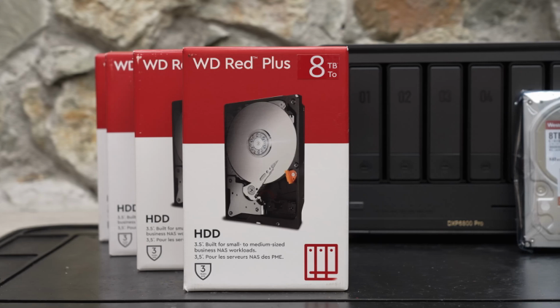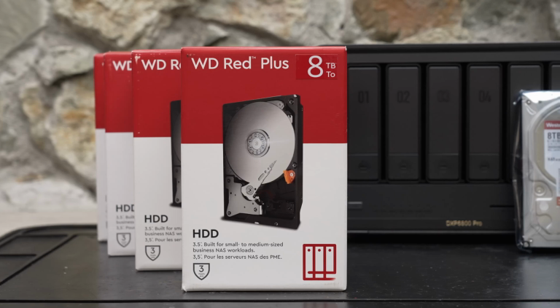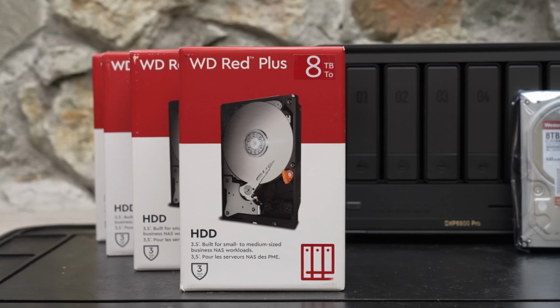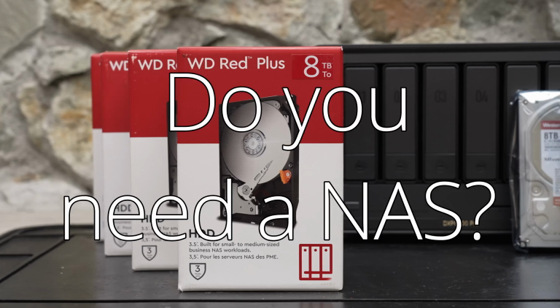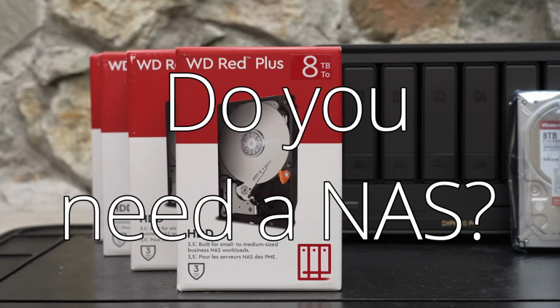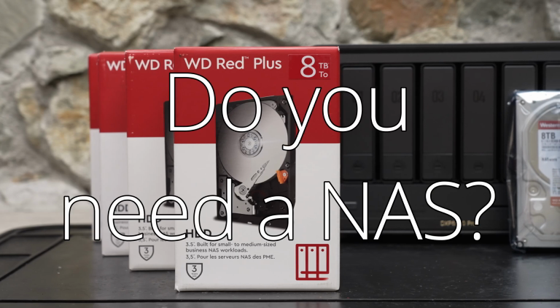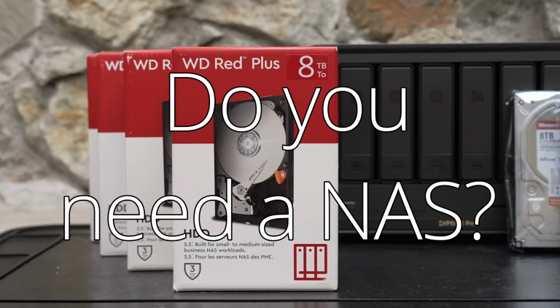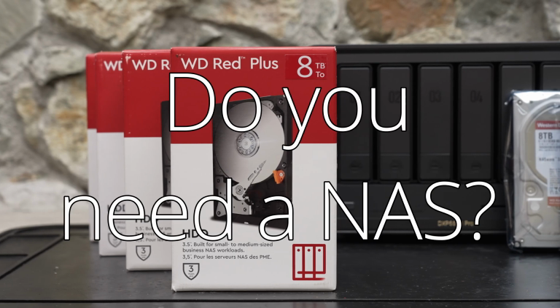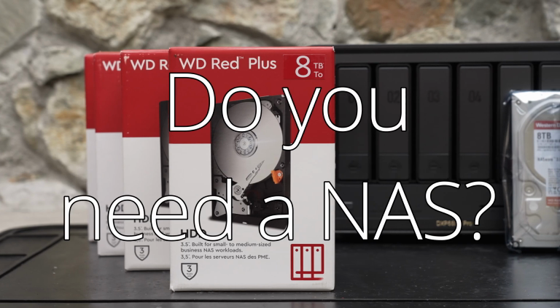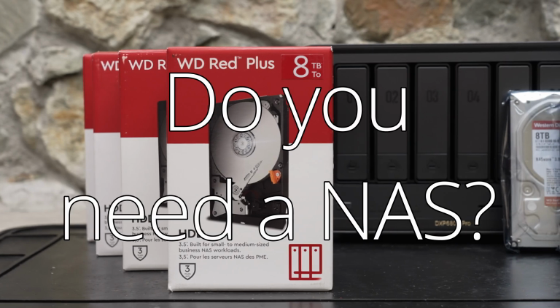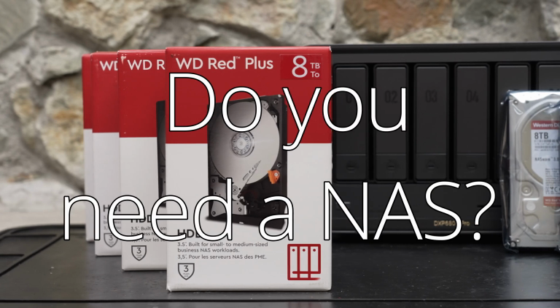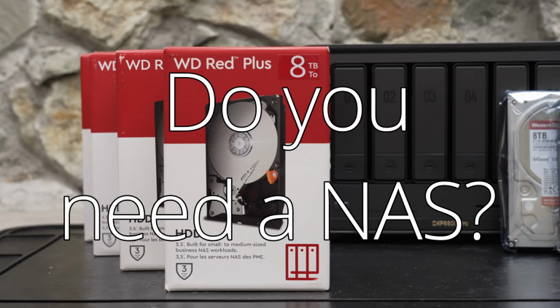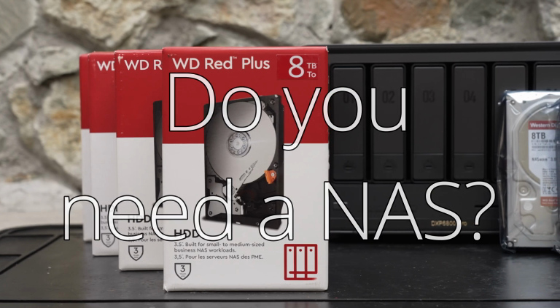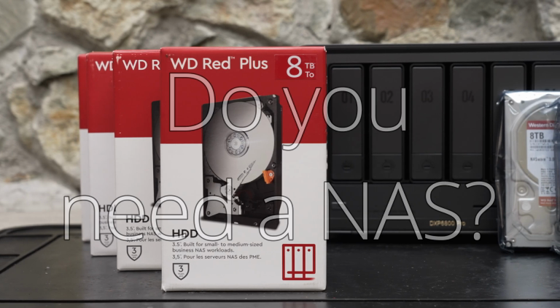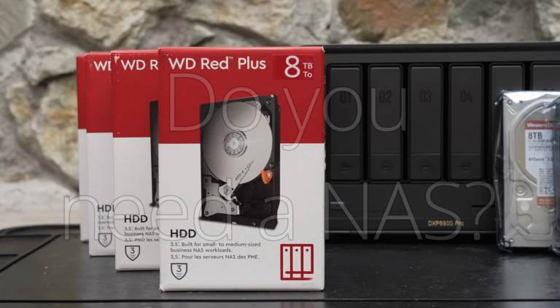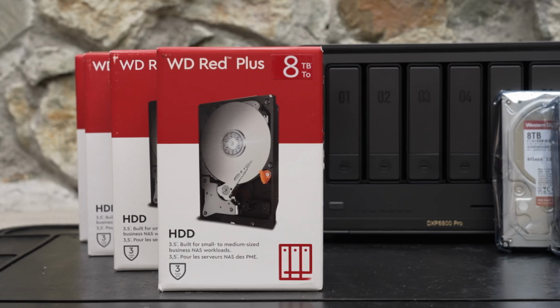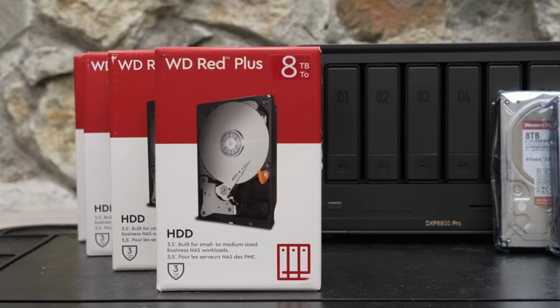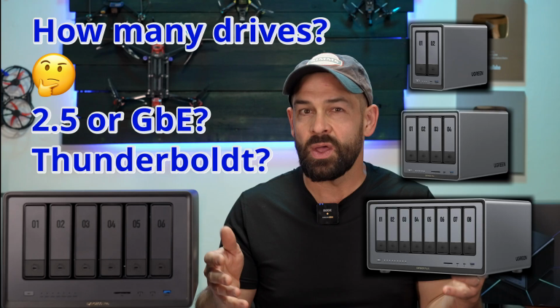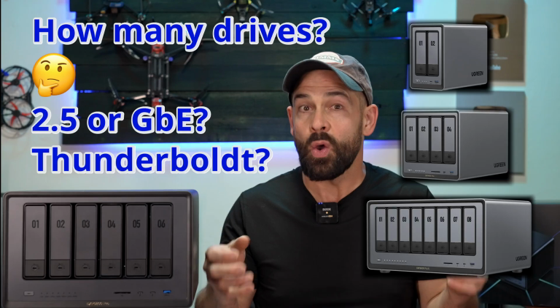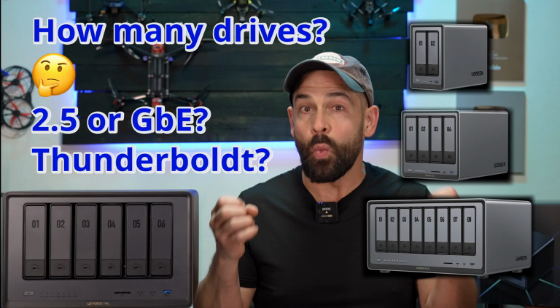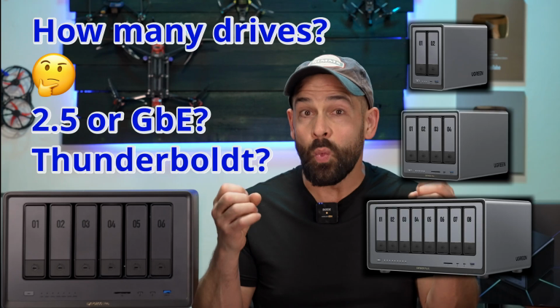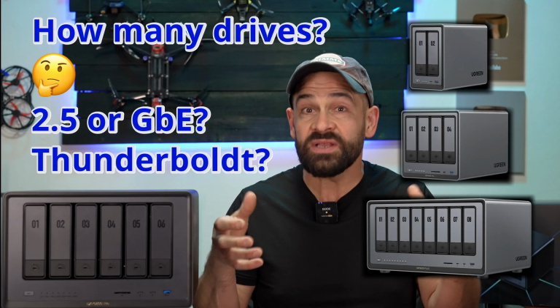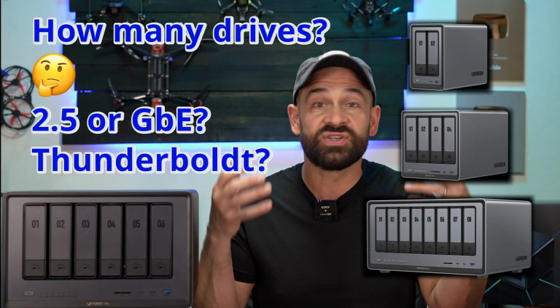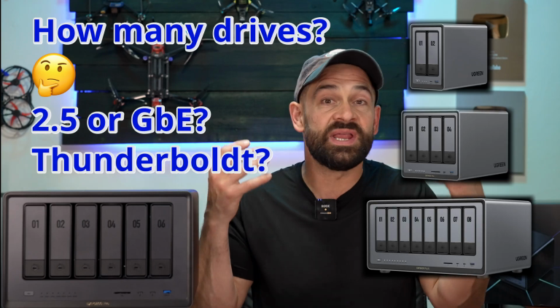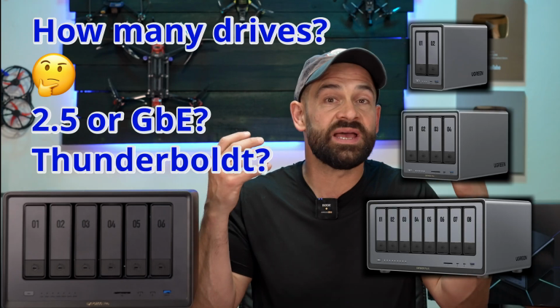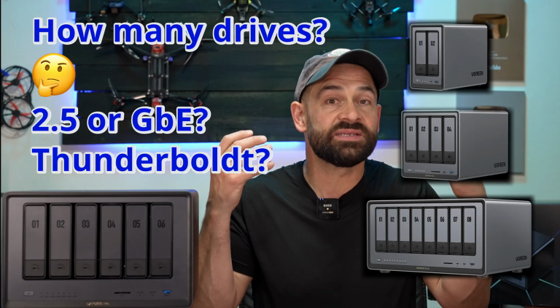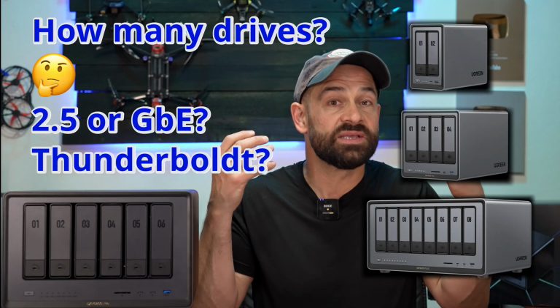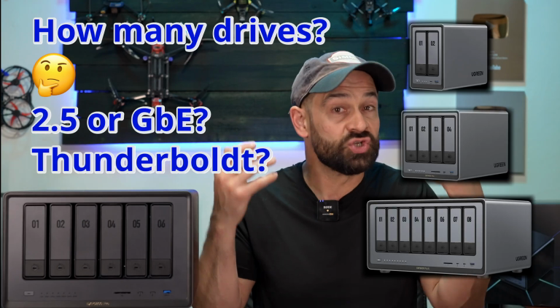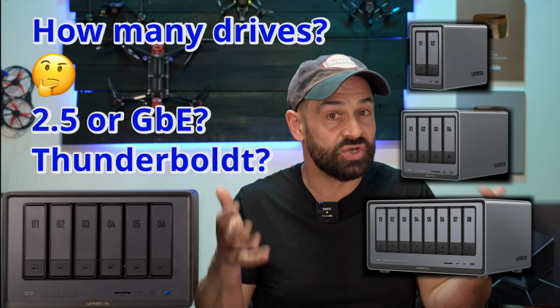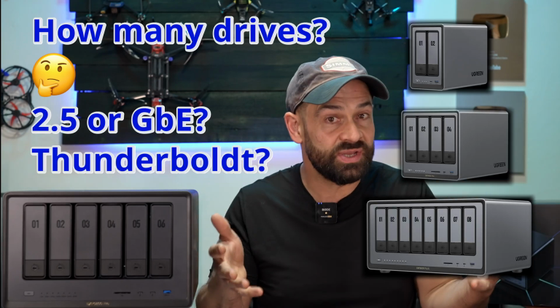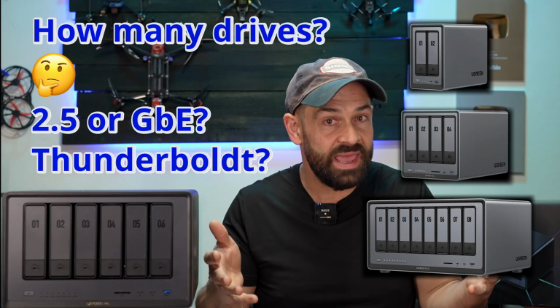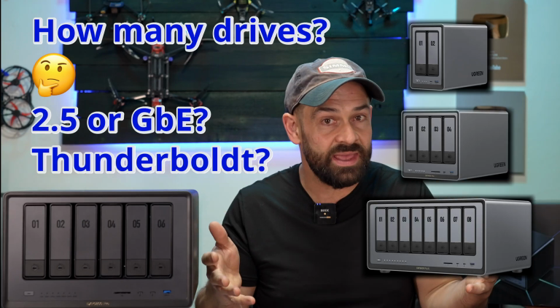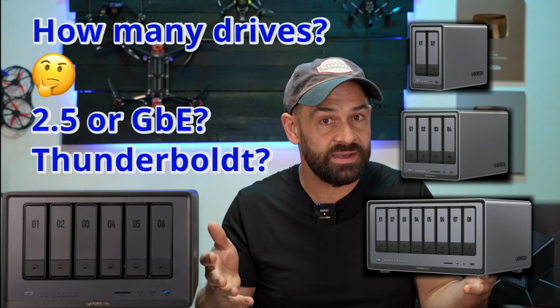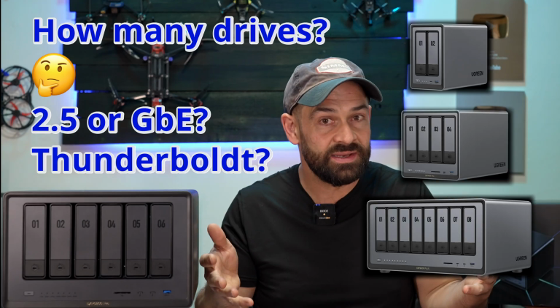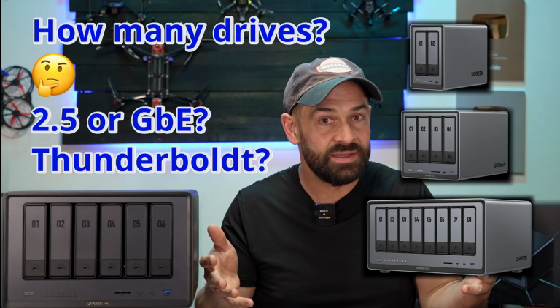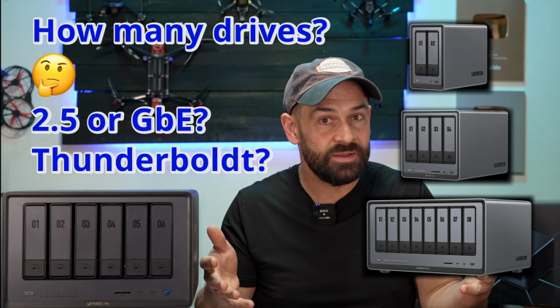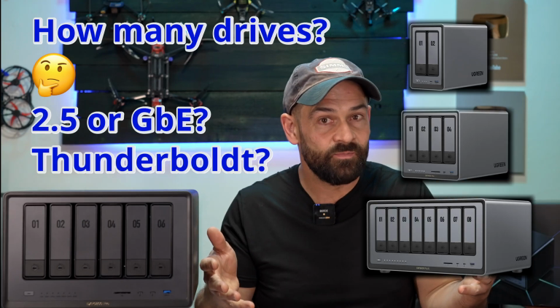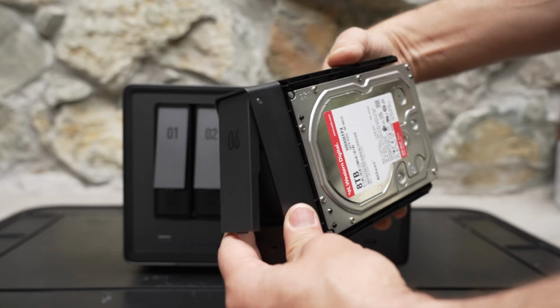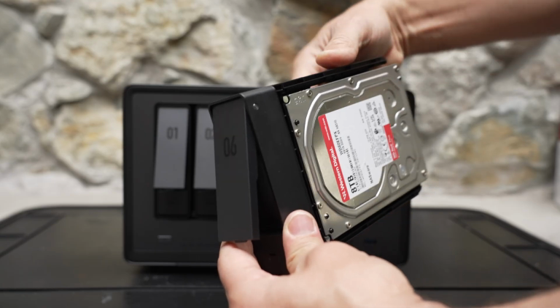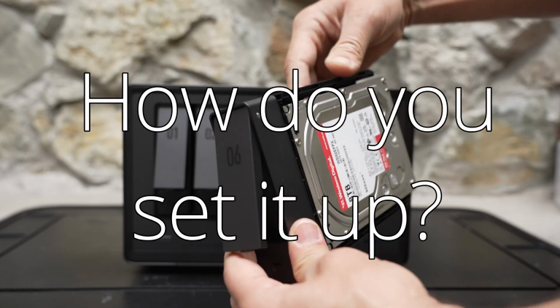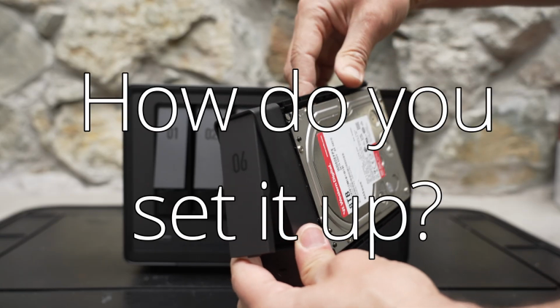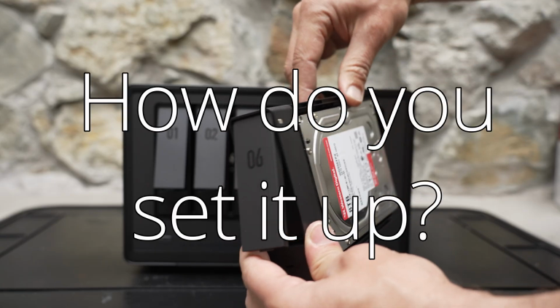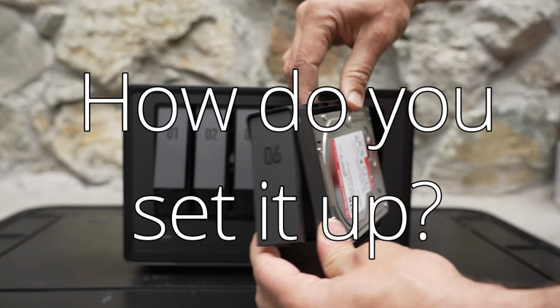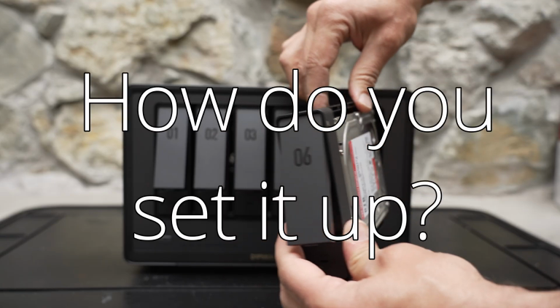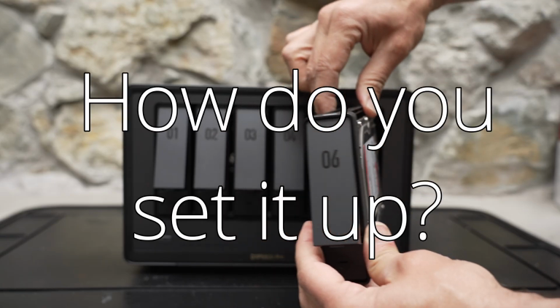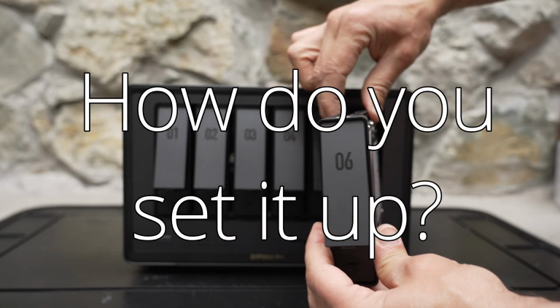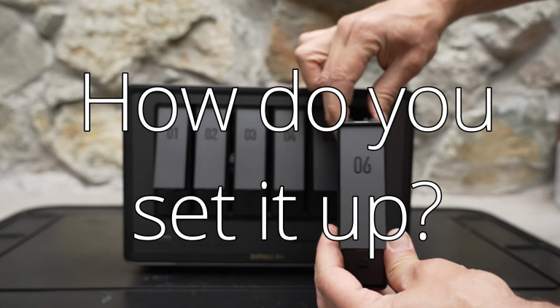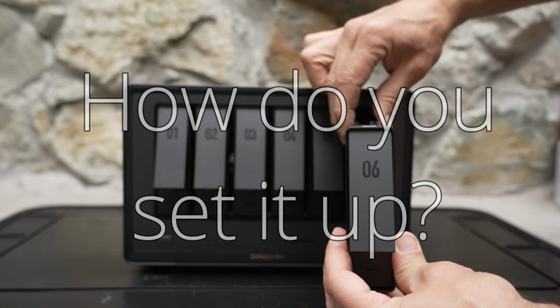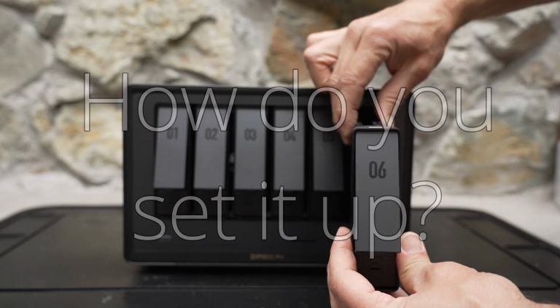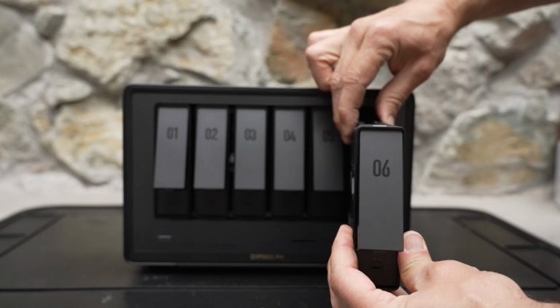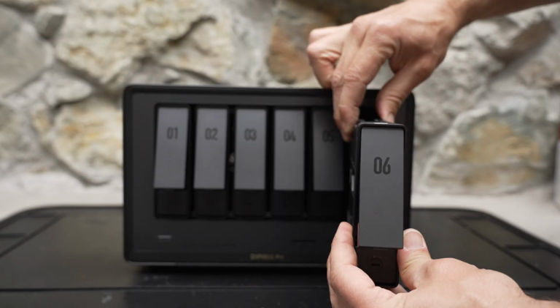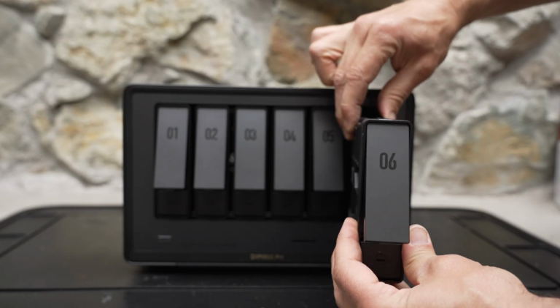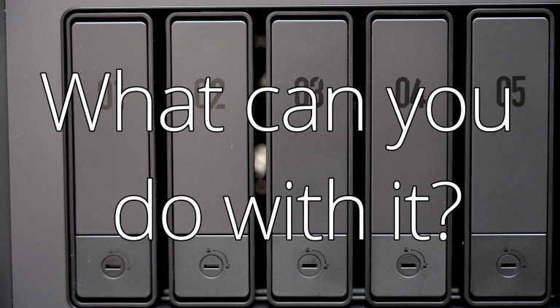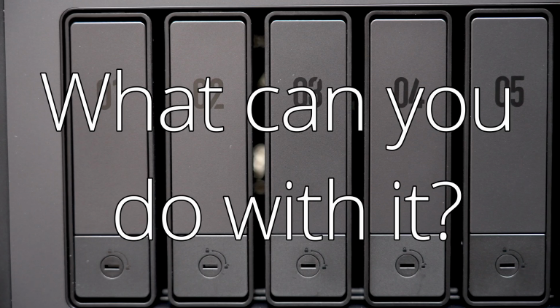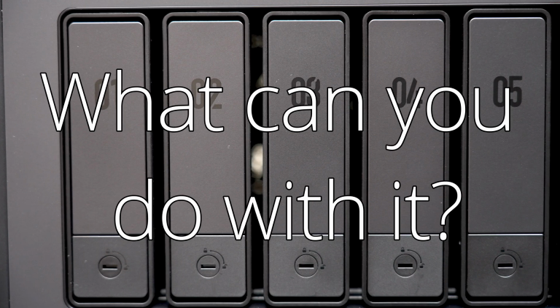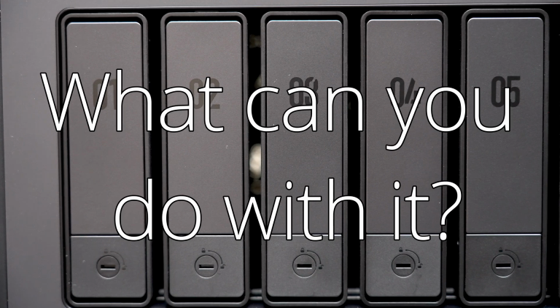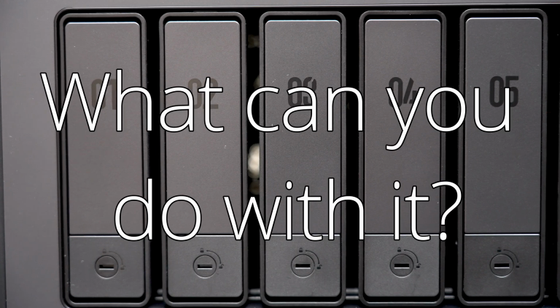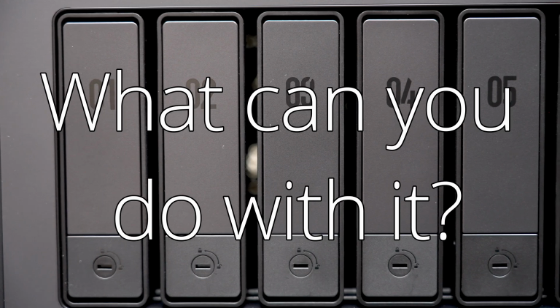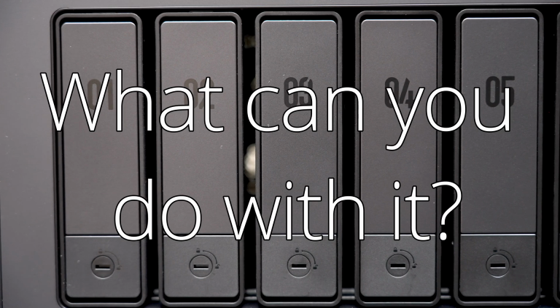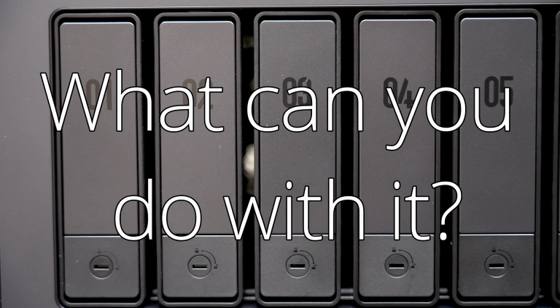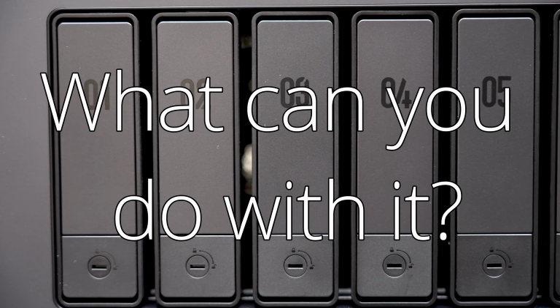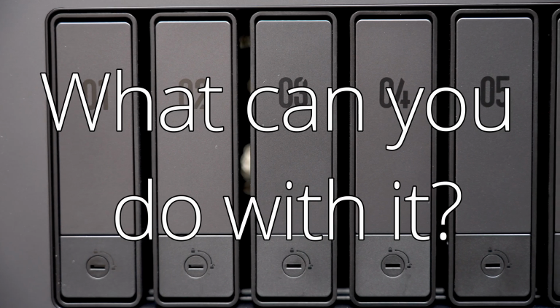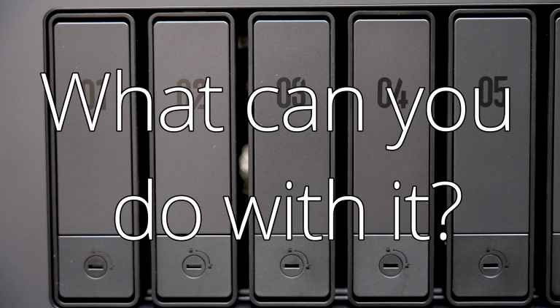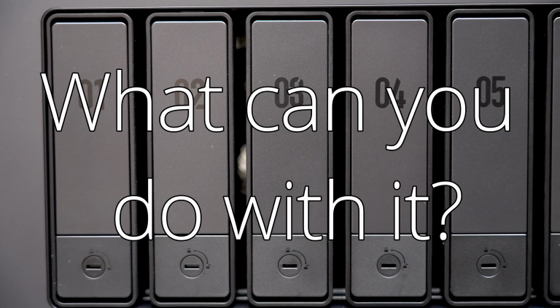Do you need a NAS? Which NAS should you get? How do you set it up? And what can you do with it?